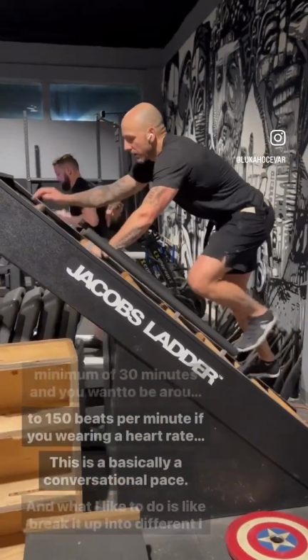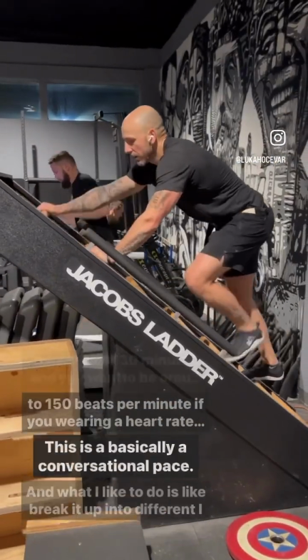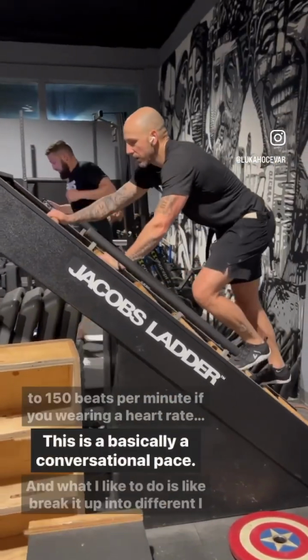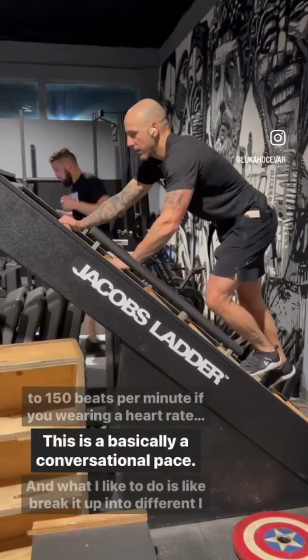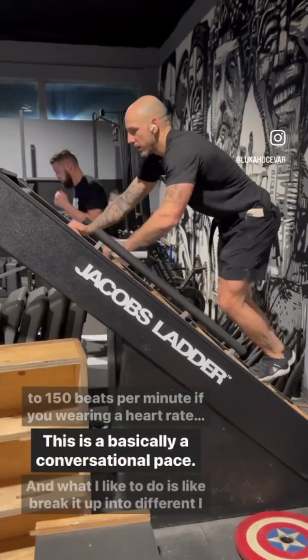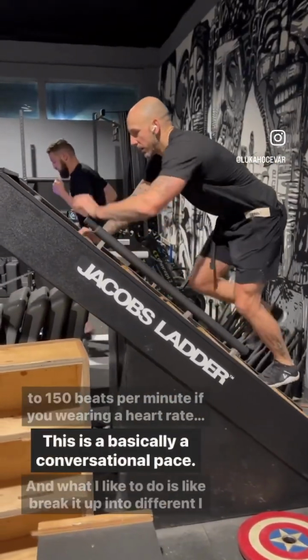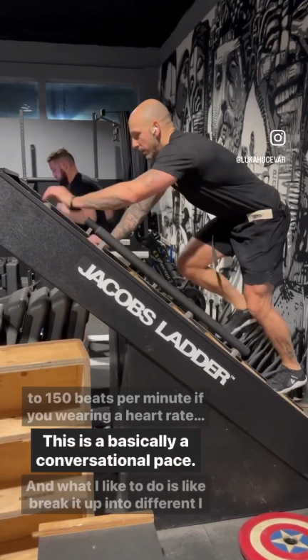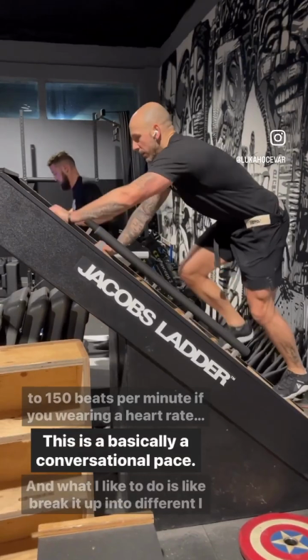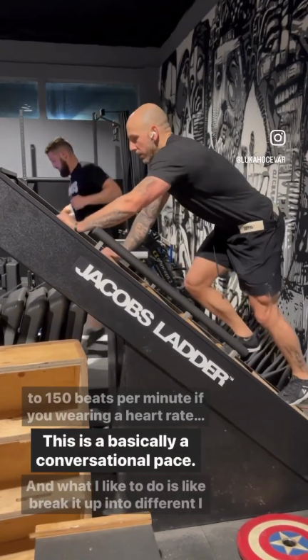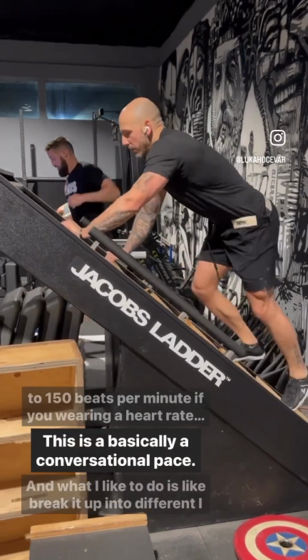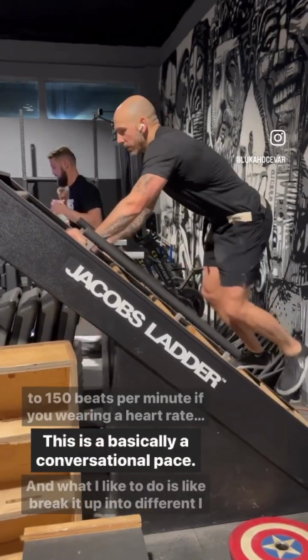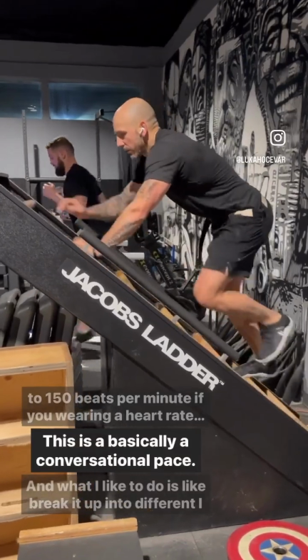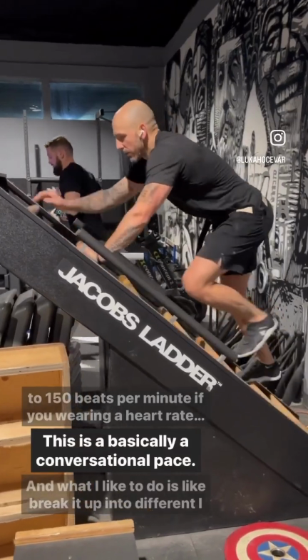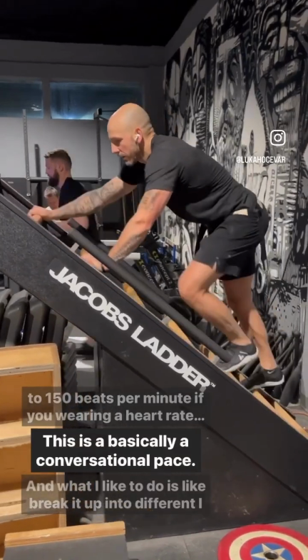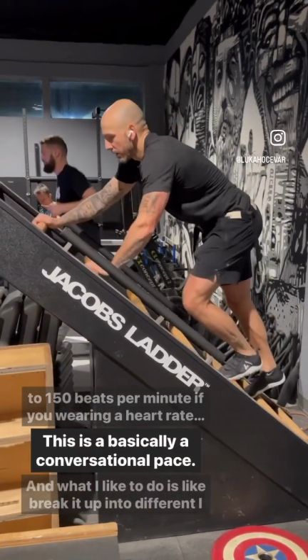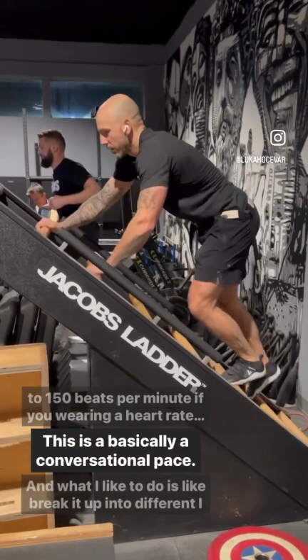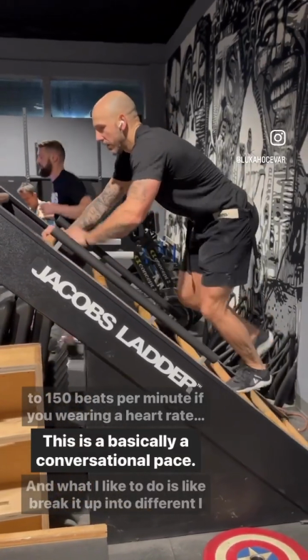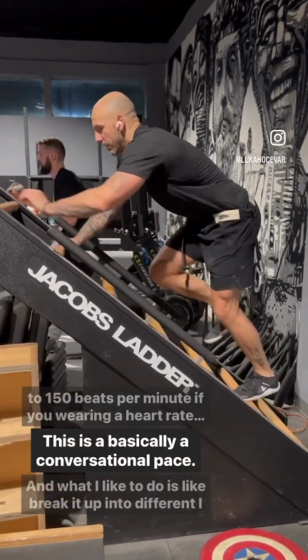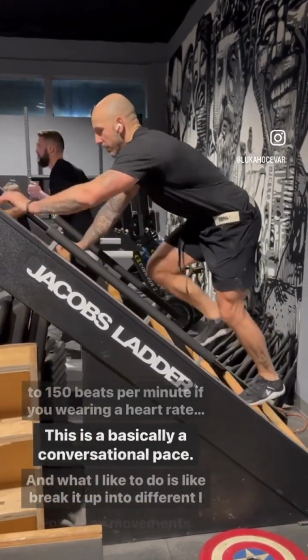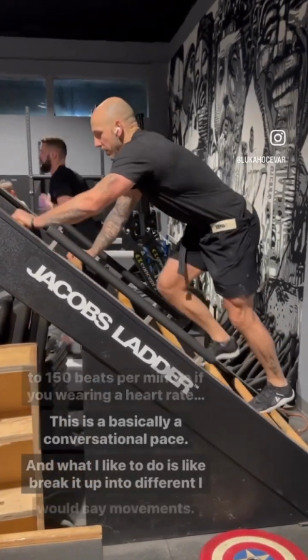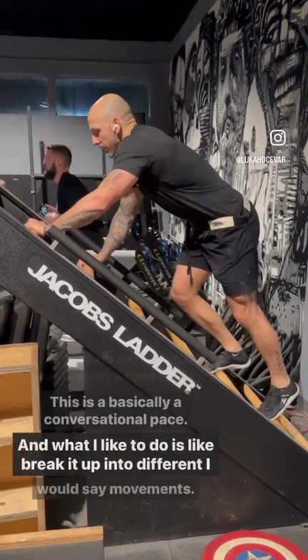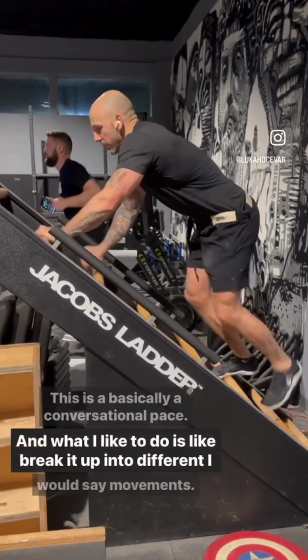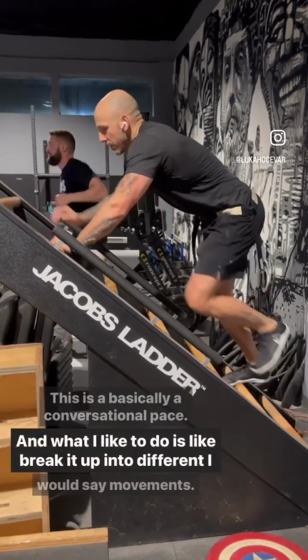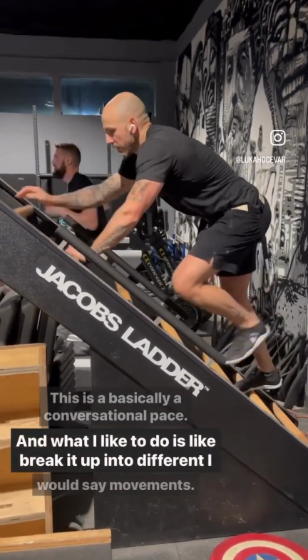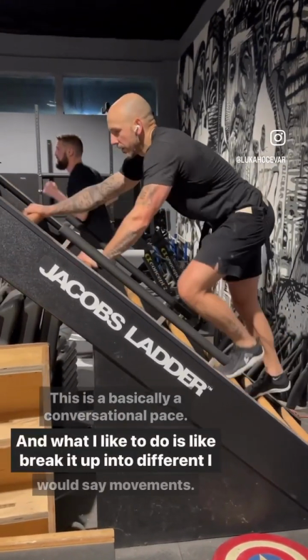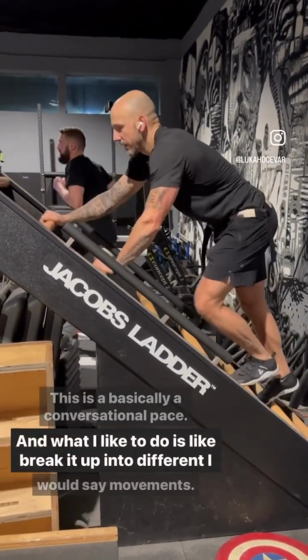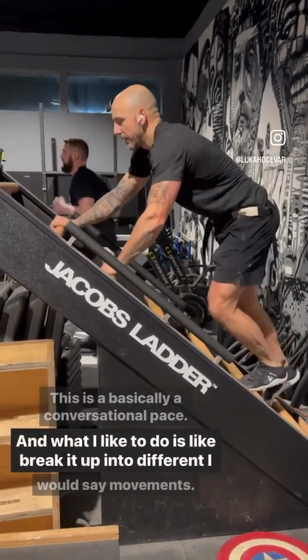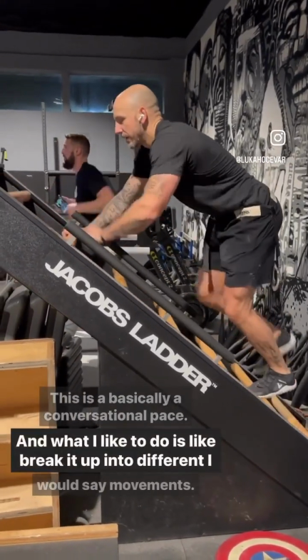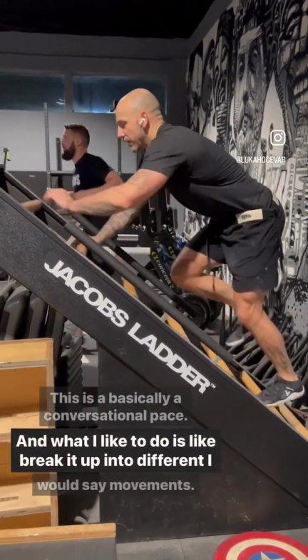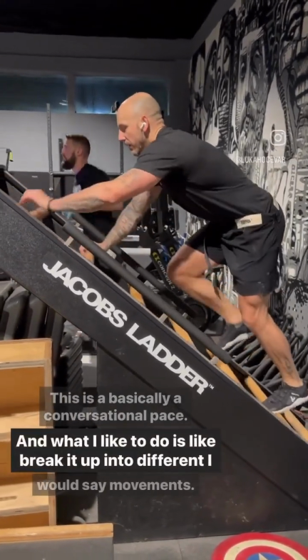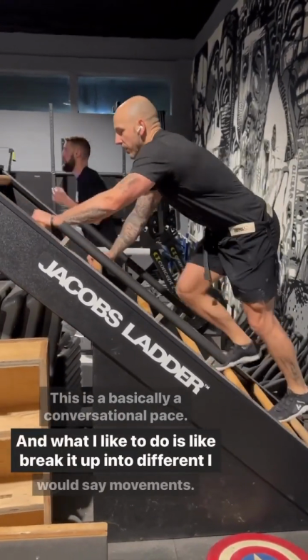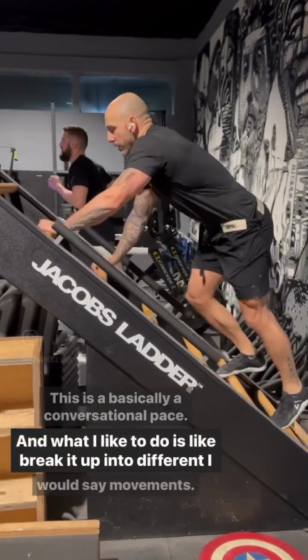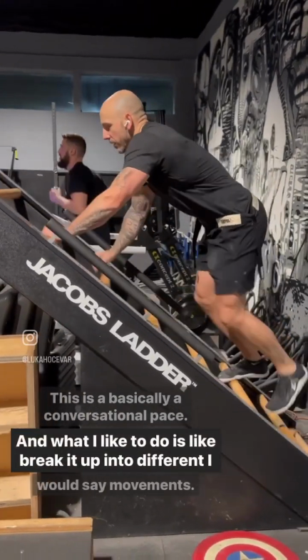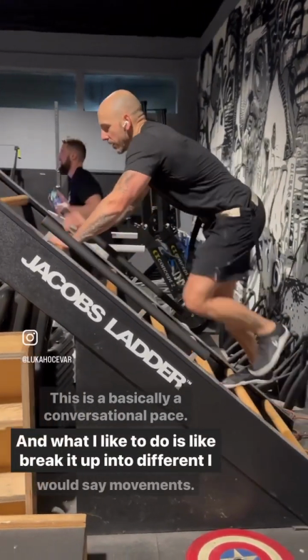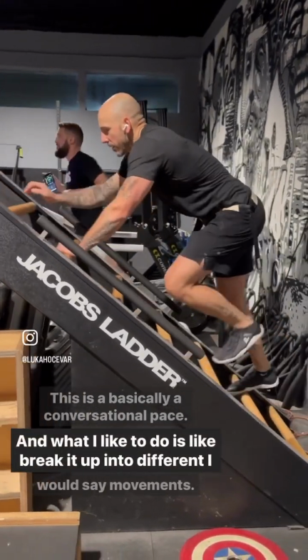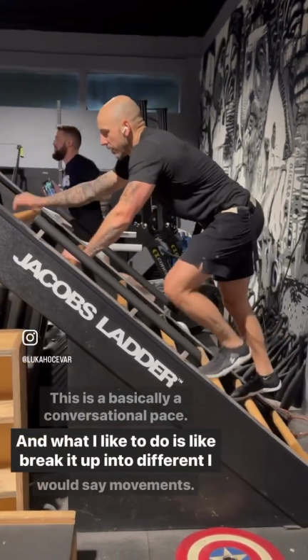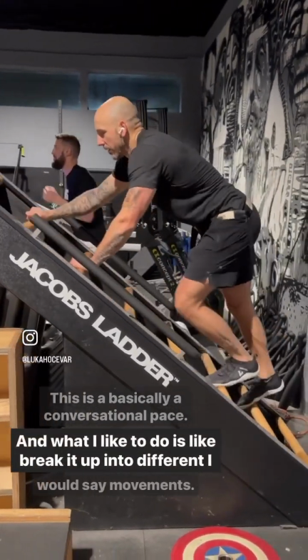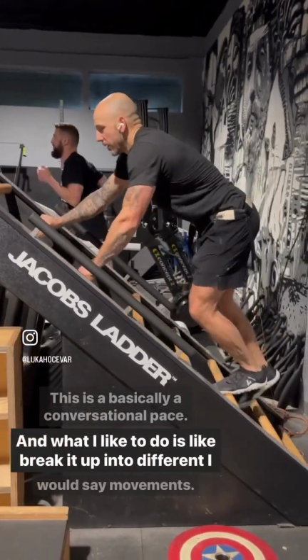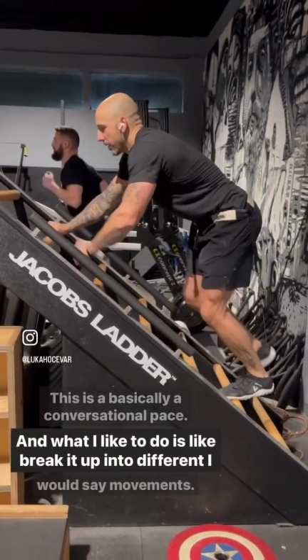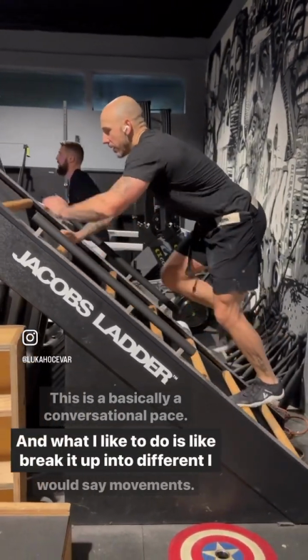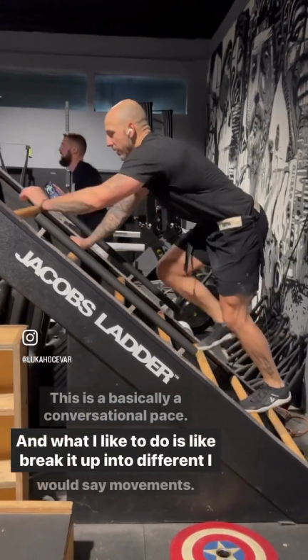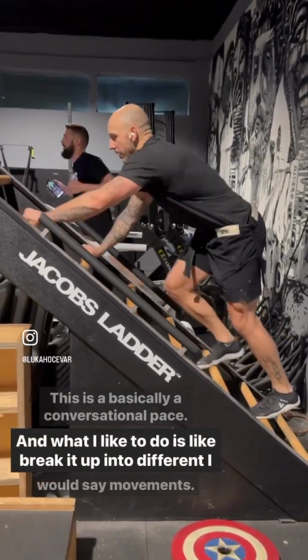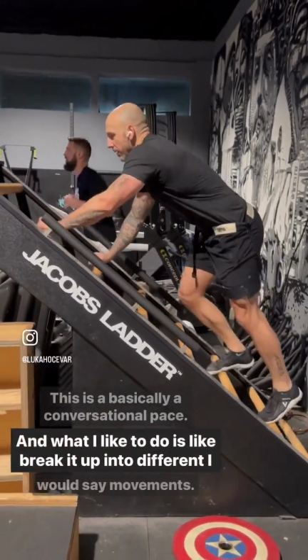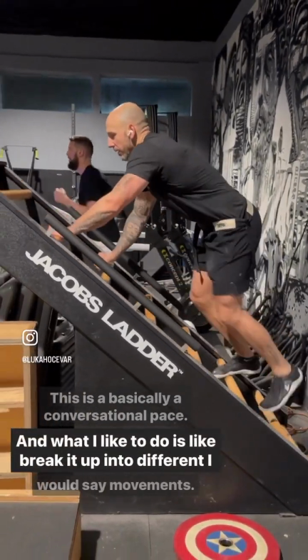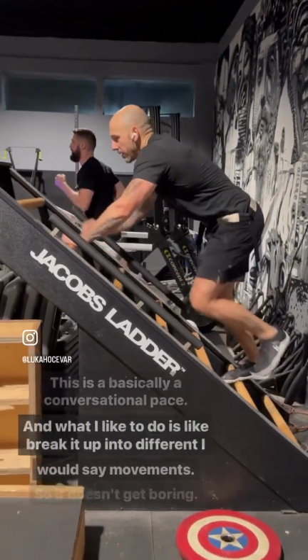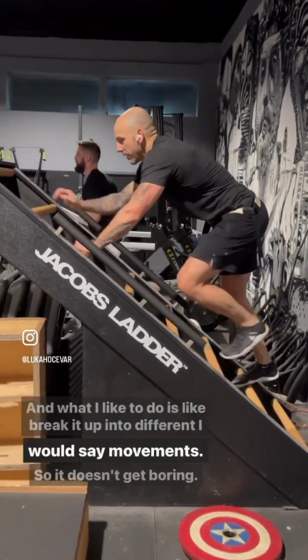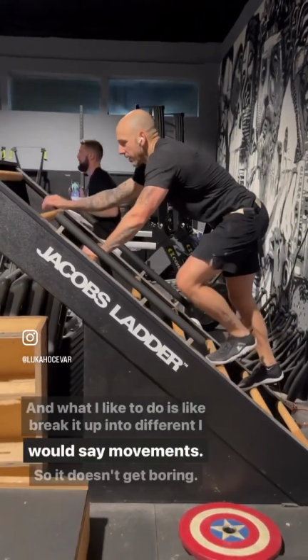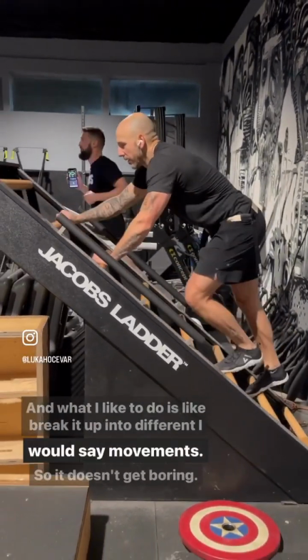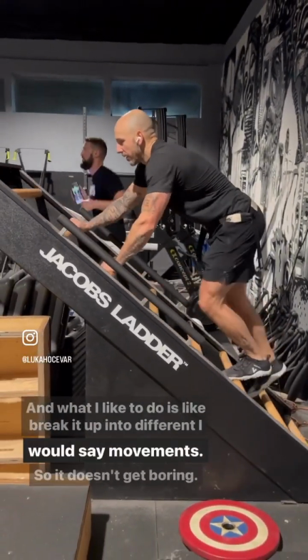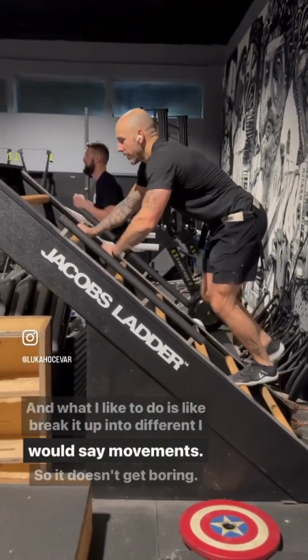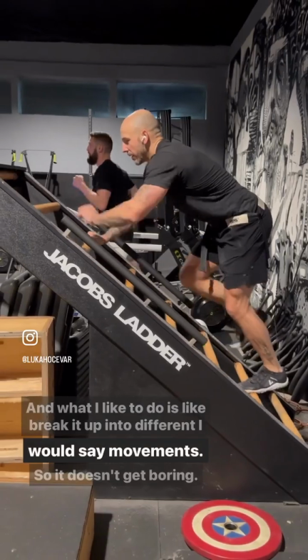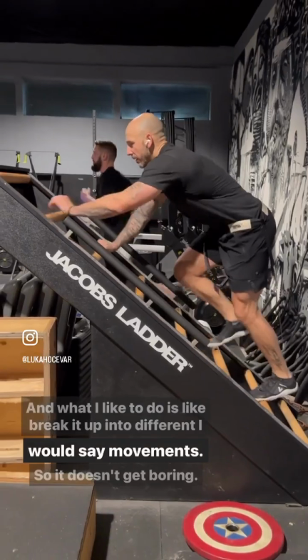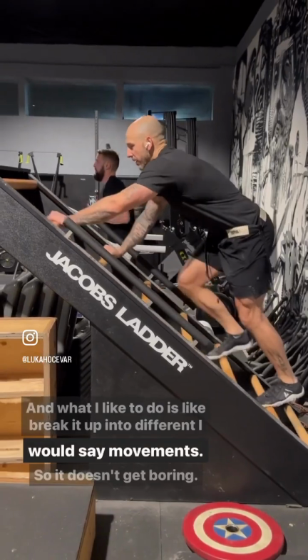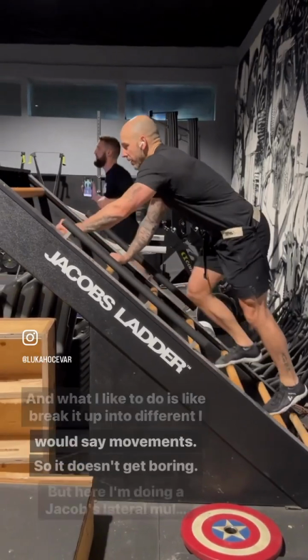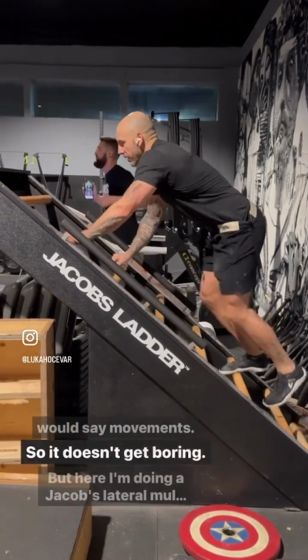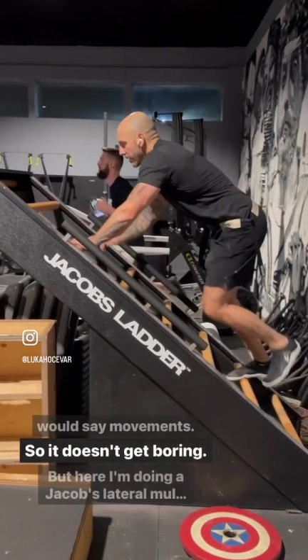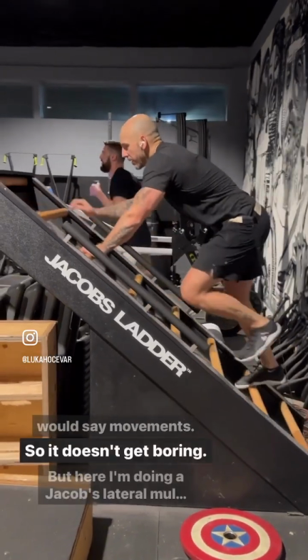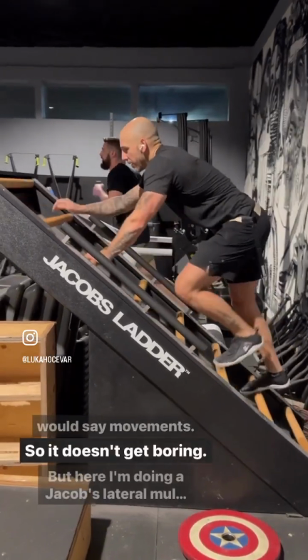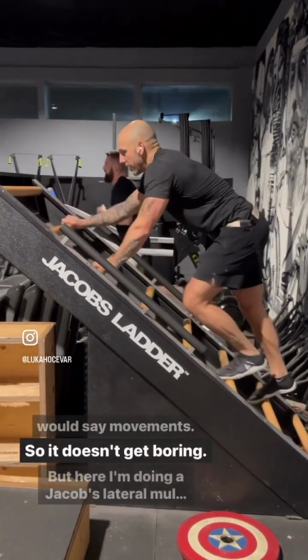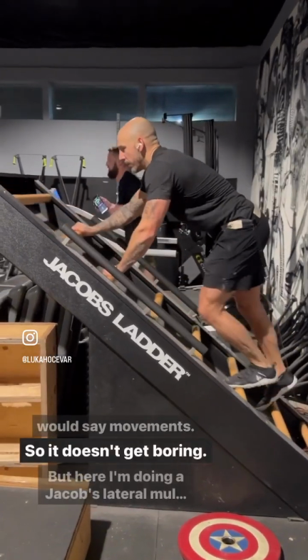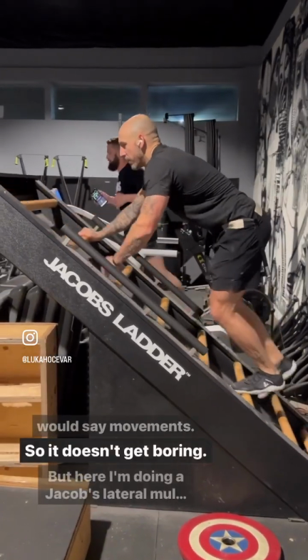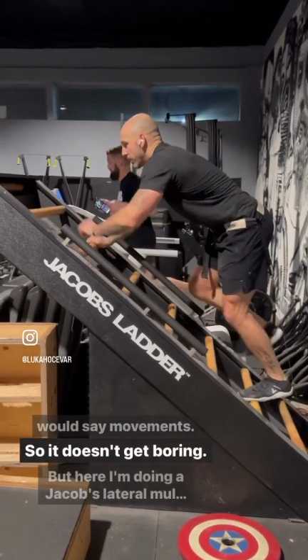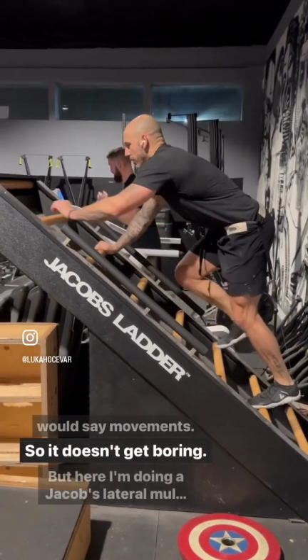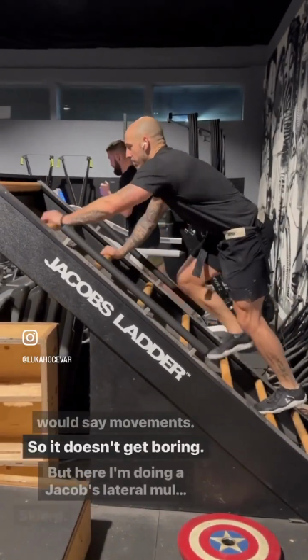This is basically a conversational pace. And what I like to do is break it up into different movements so it doesn't get boring.